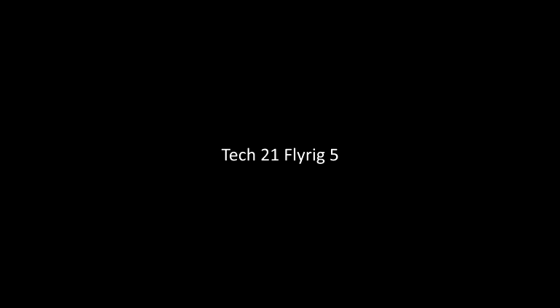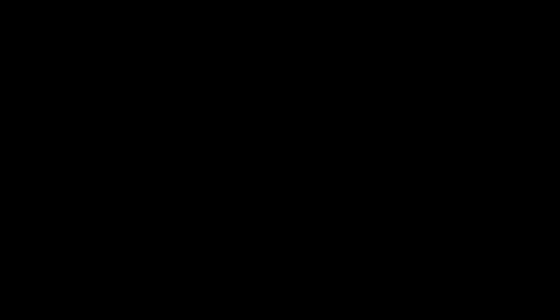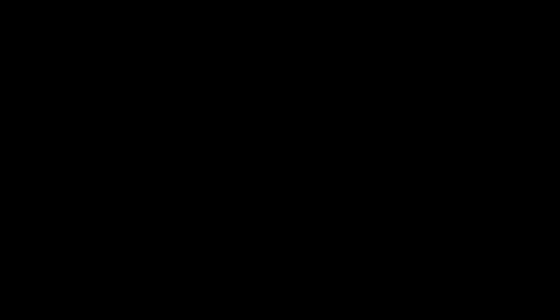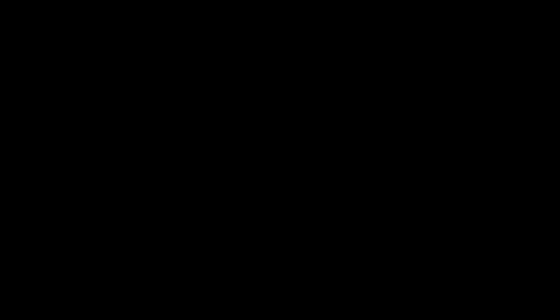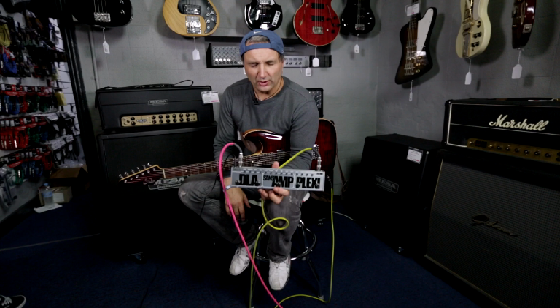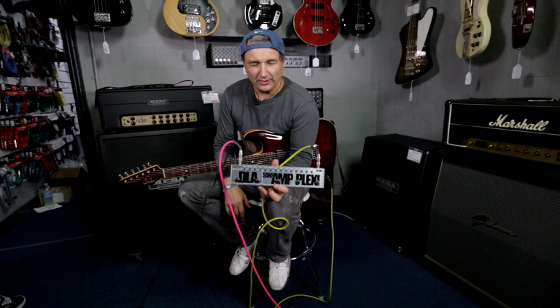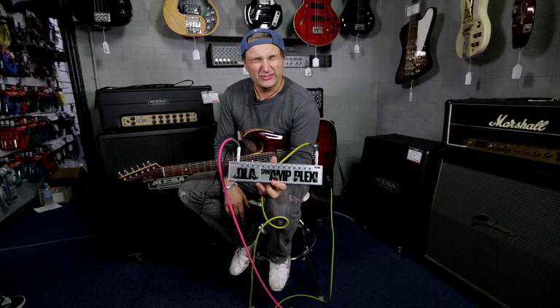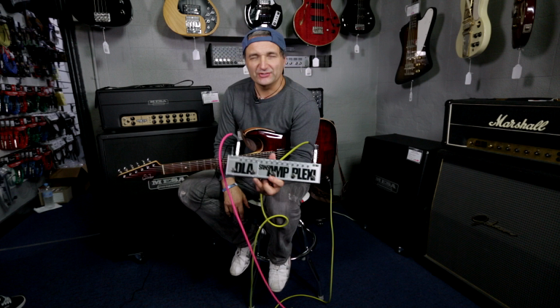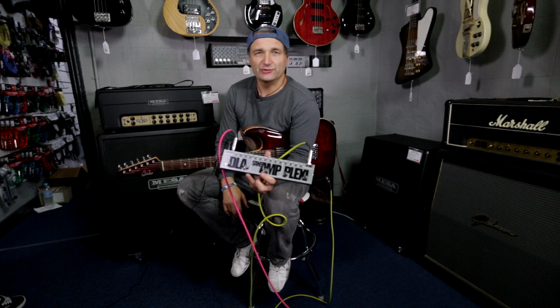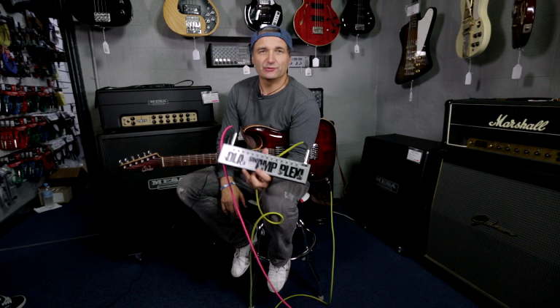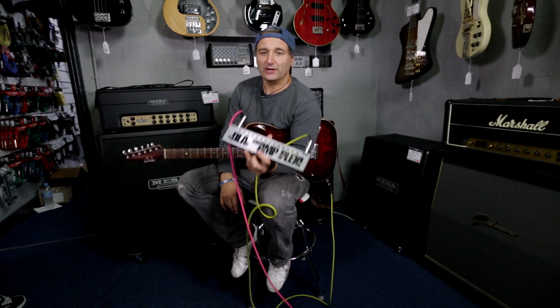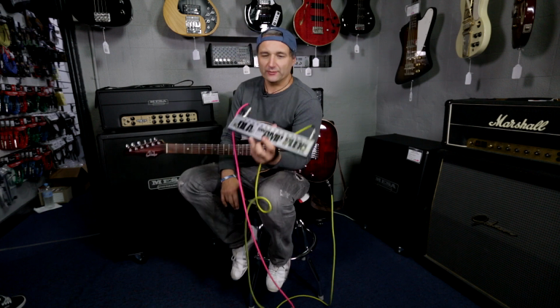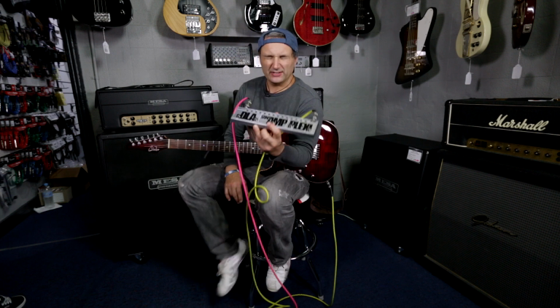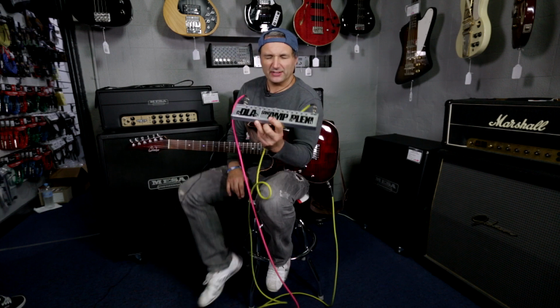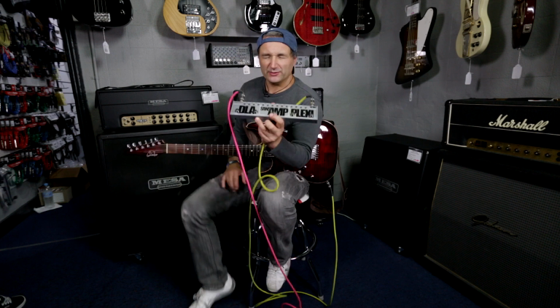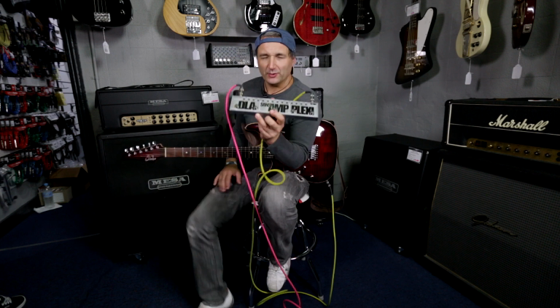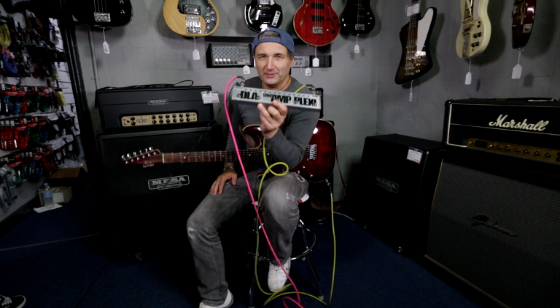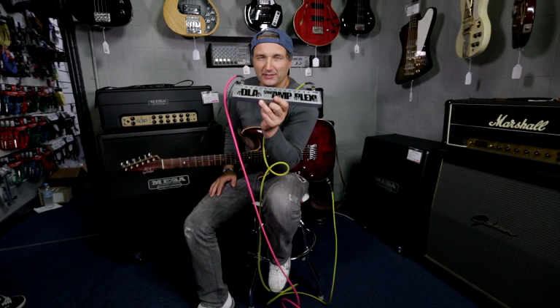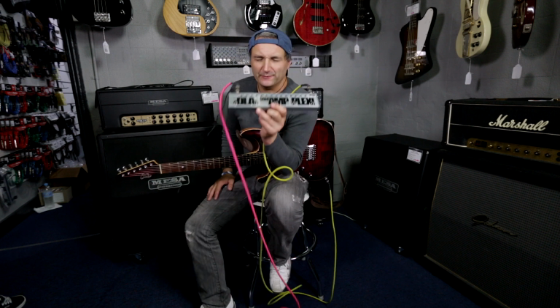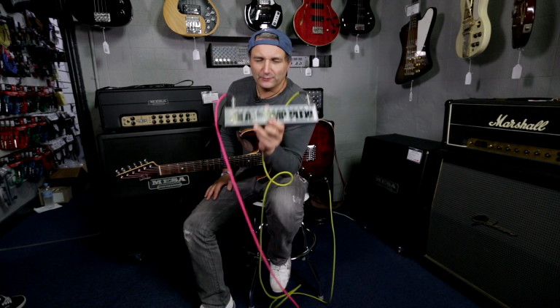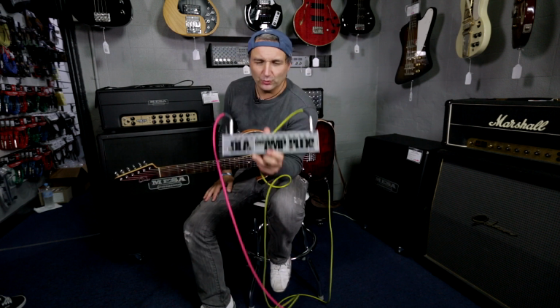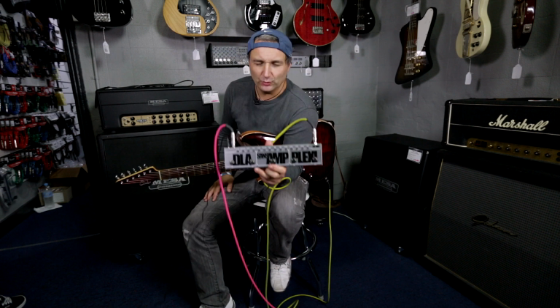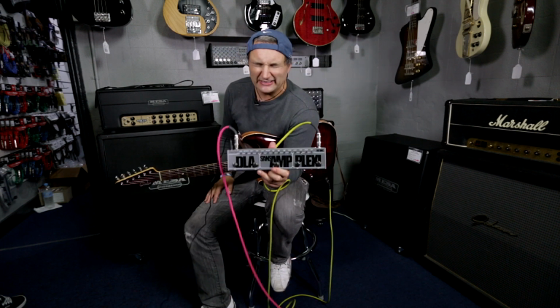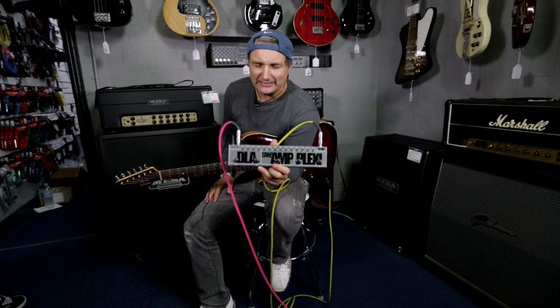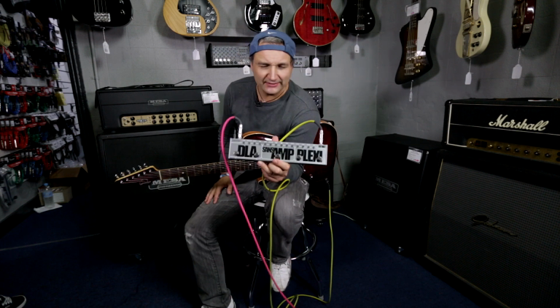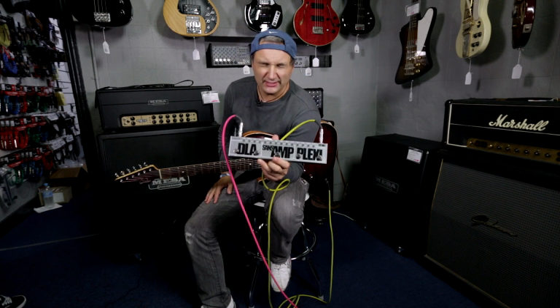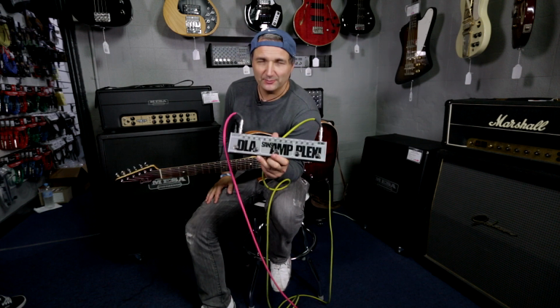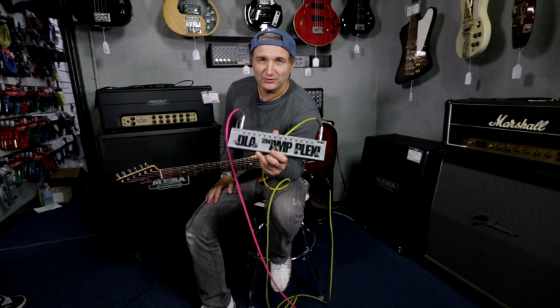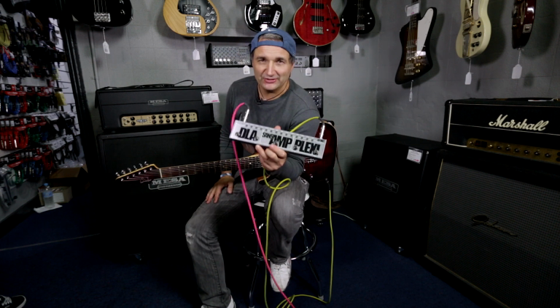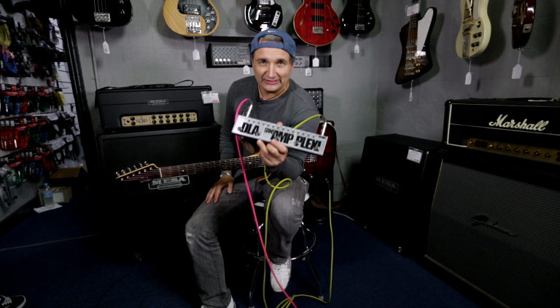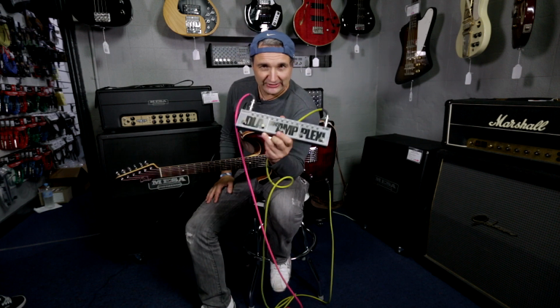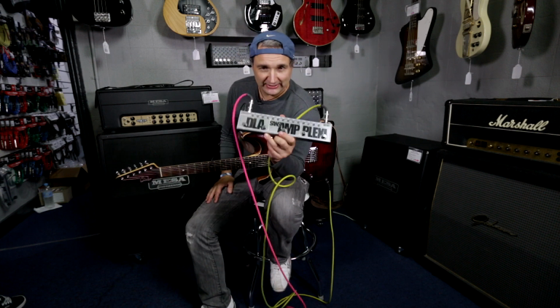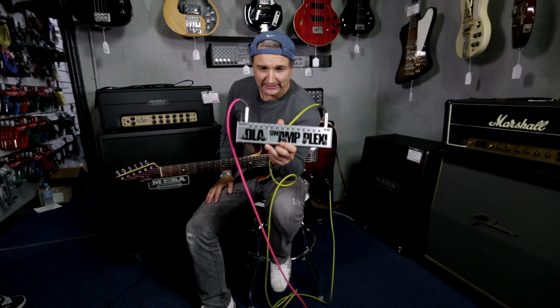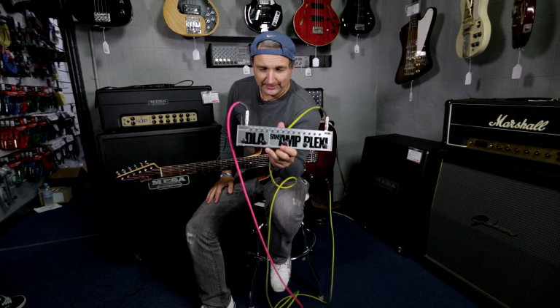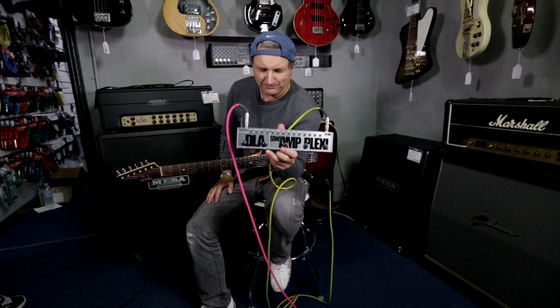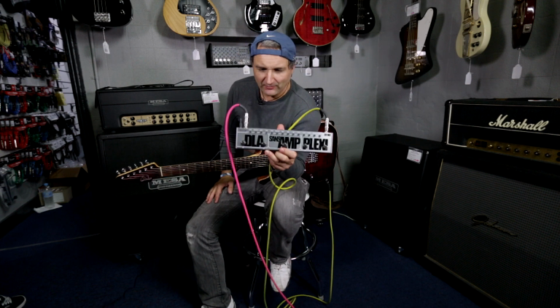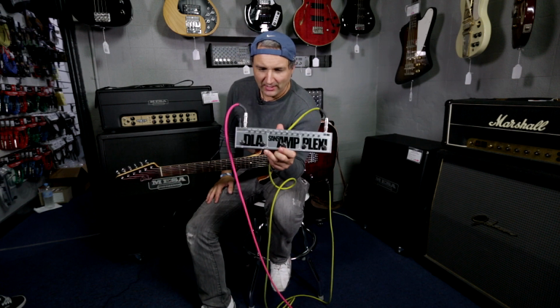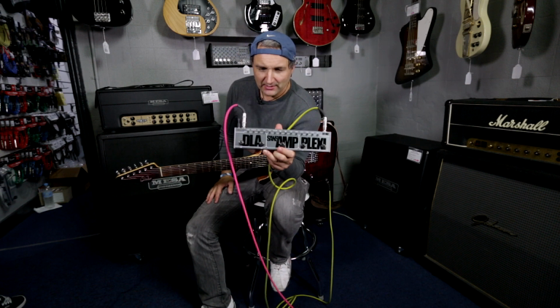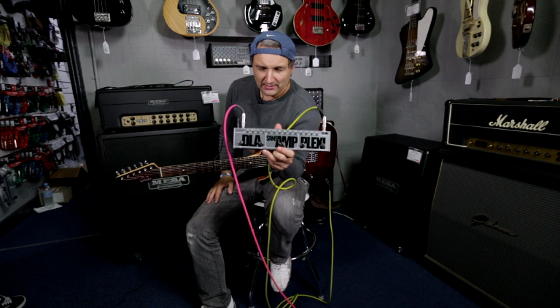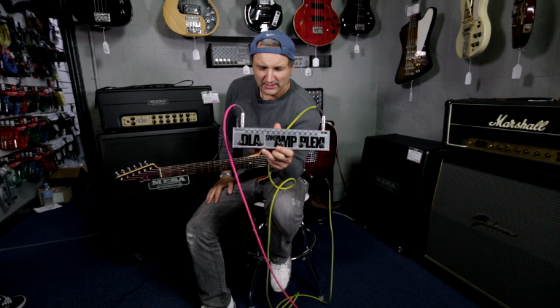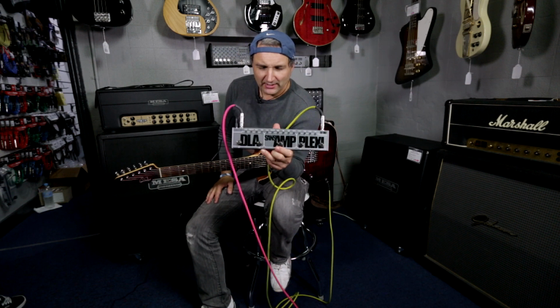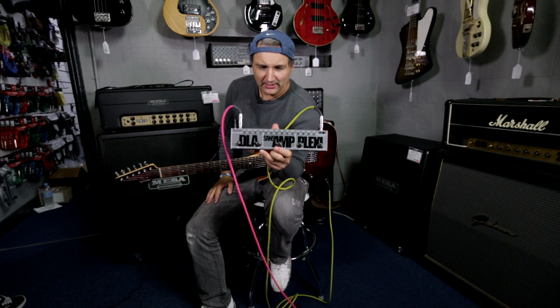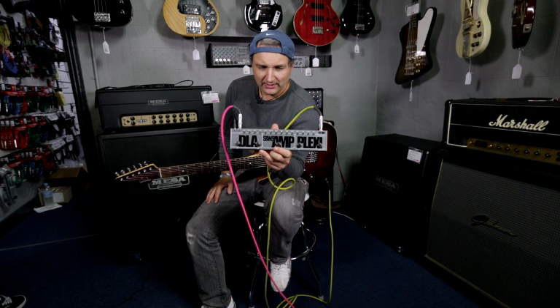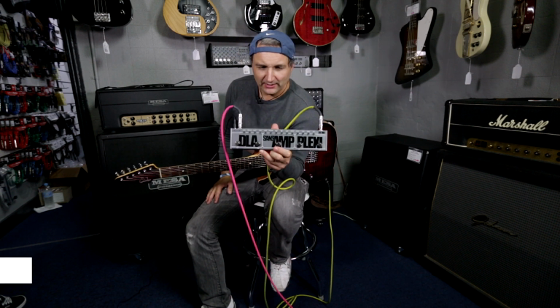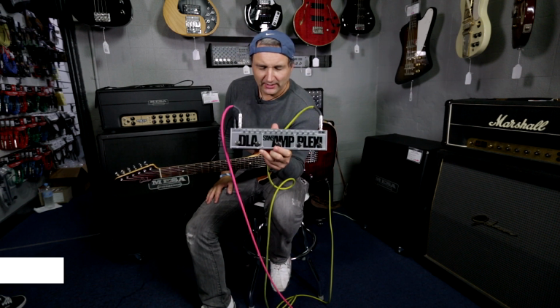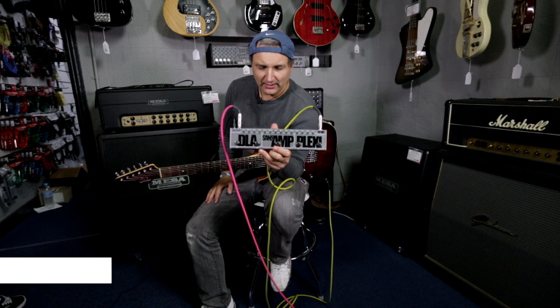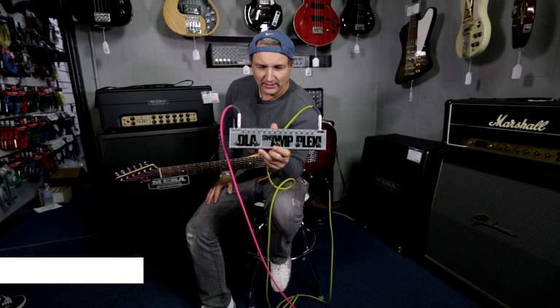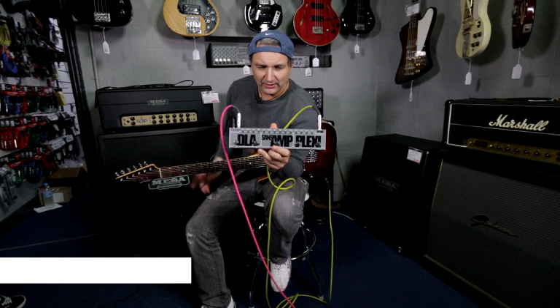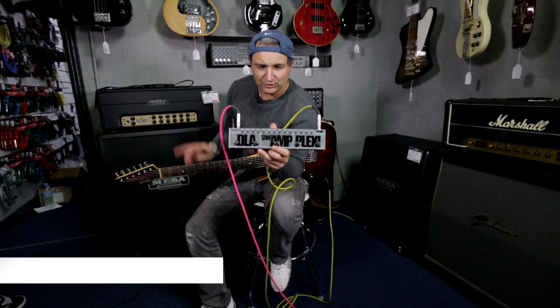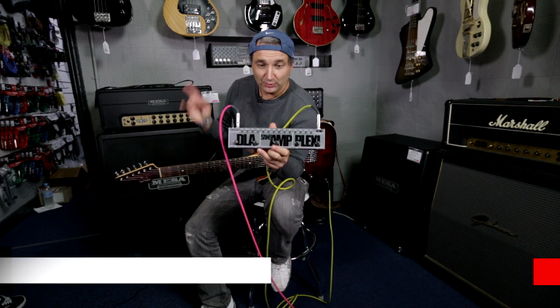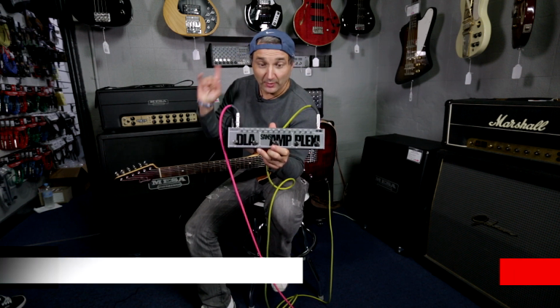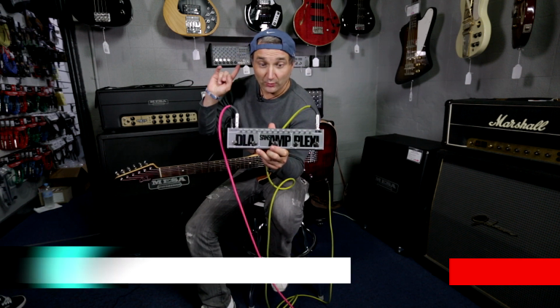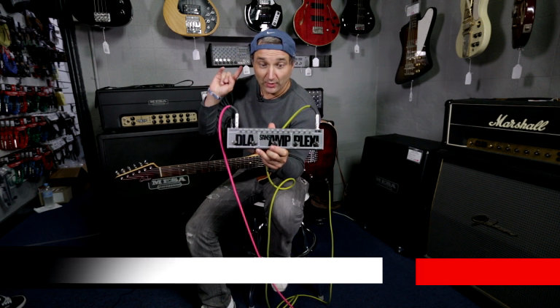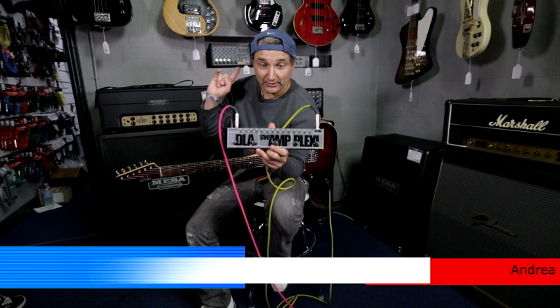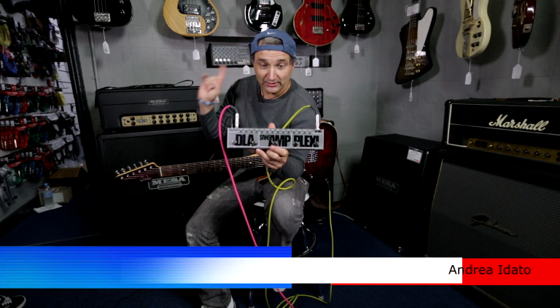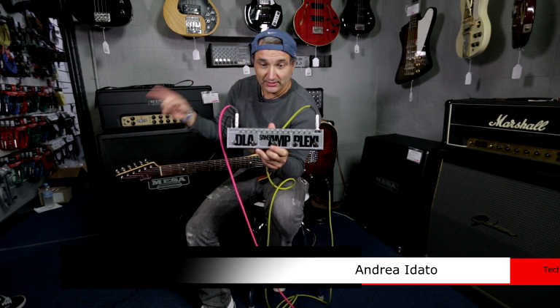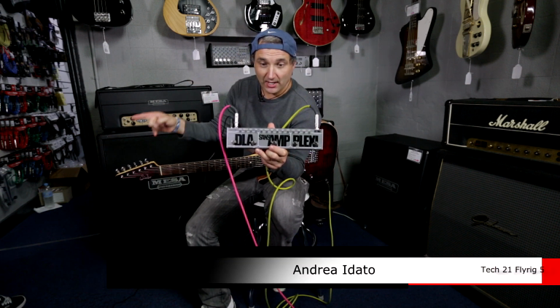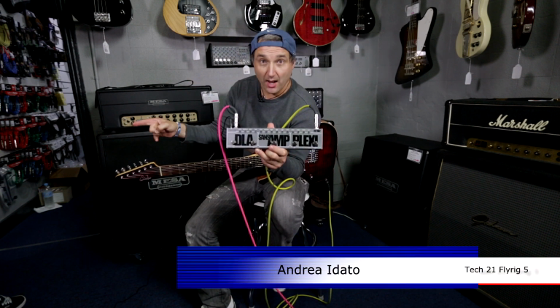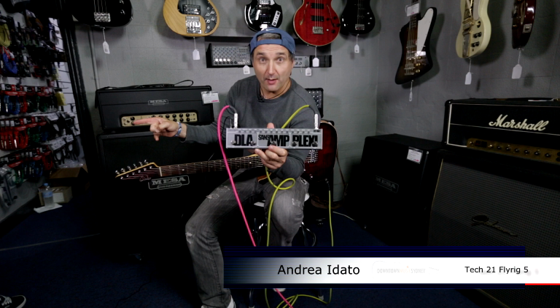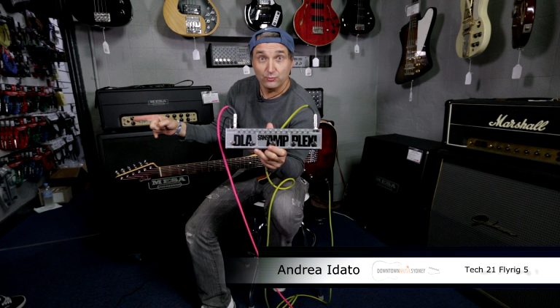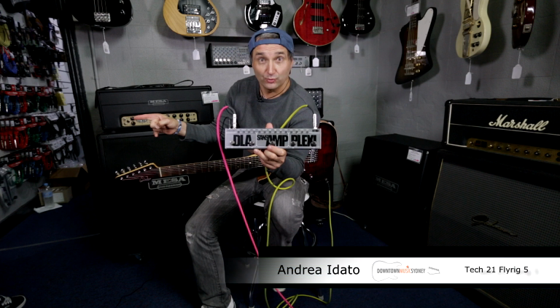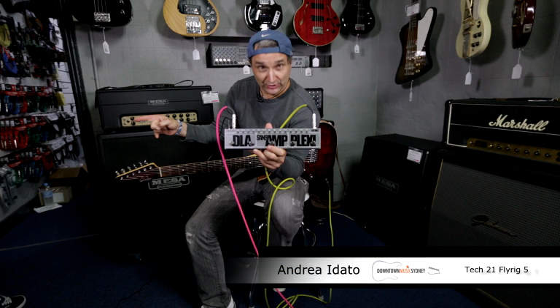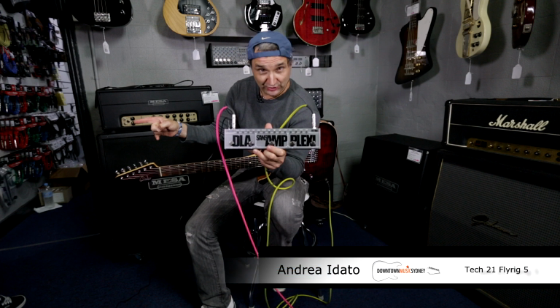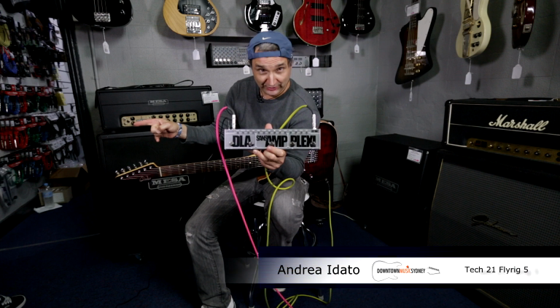Hi, this is Andrea Ridato. I'm here for Downtown Music Sydney and to my right is Bridget.